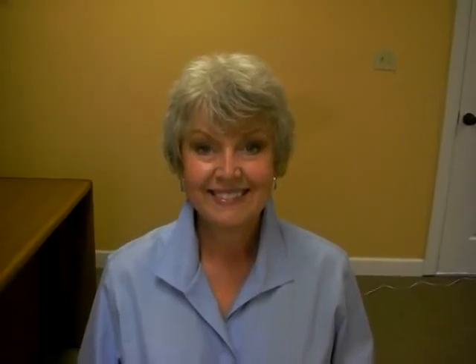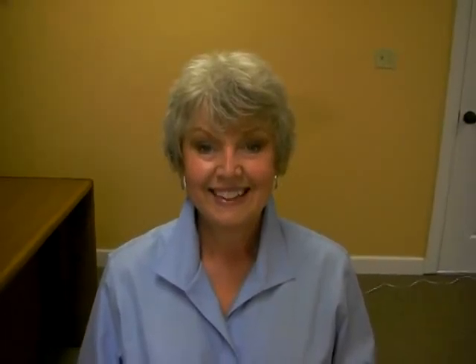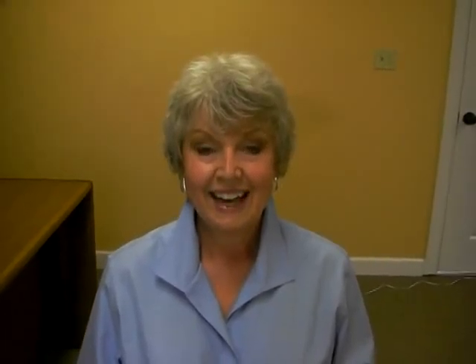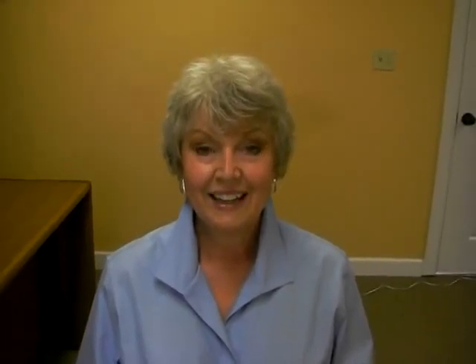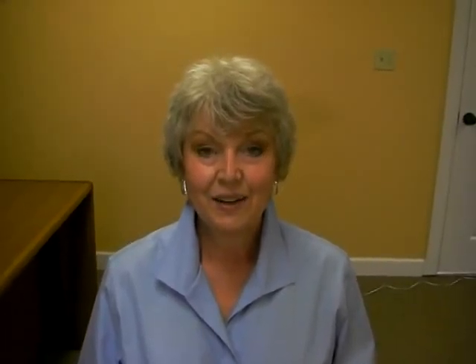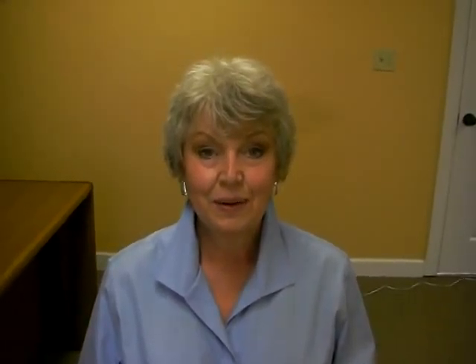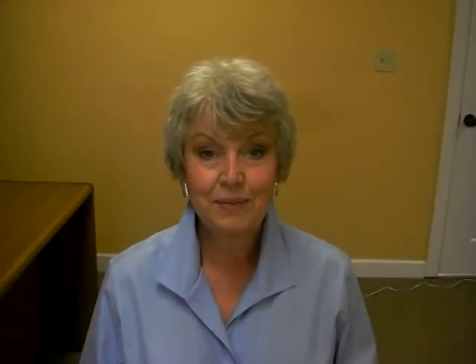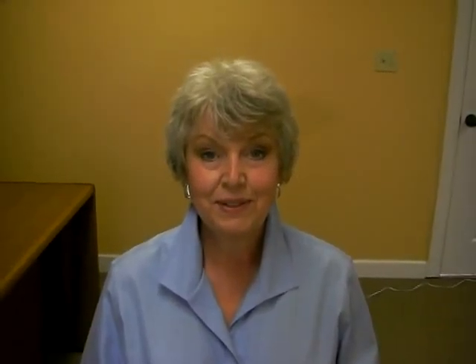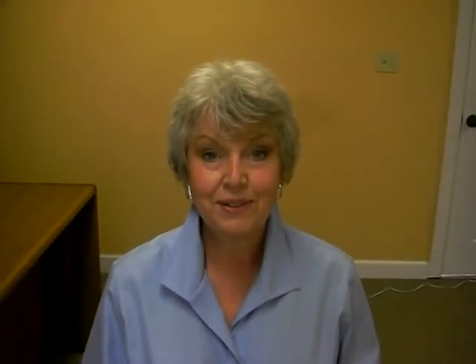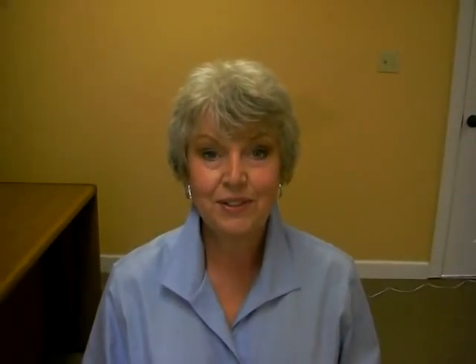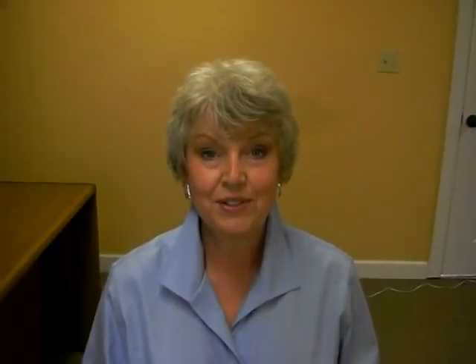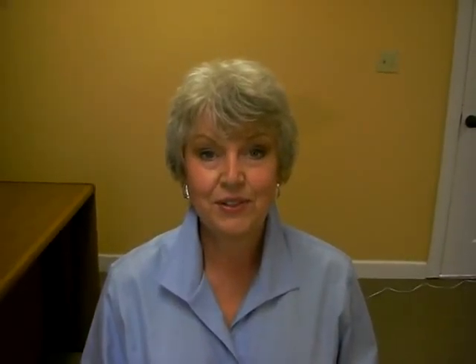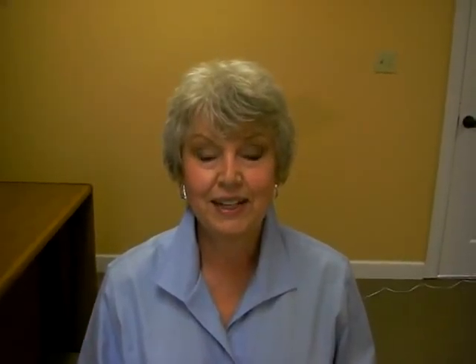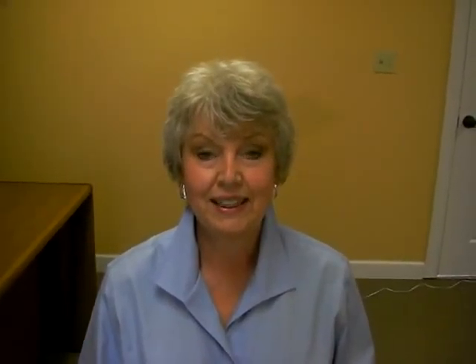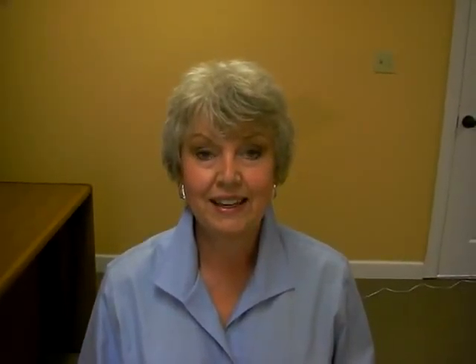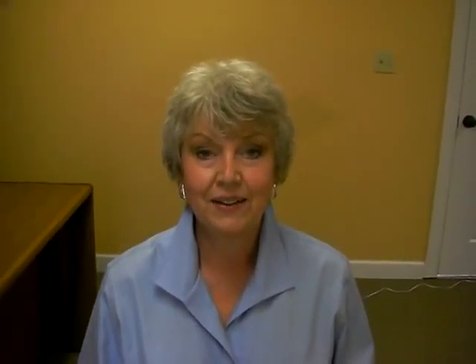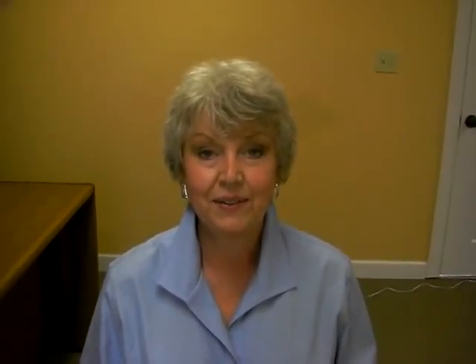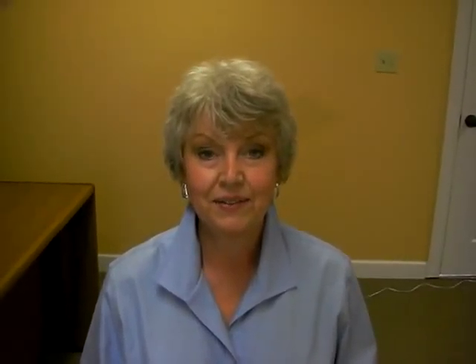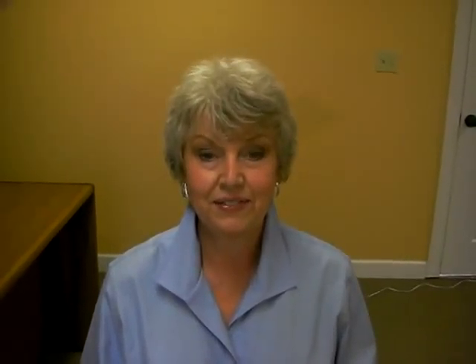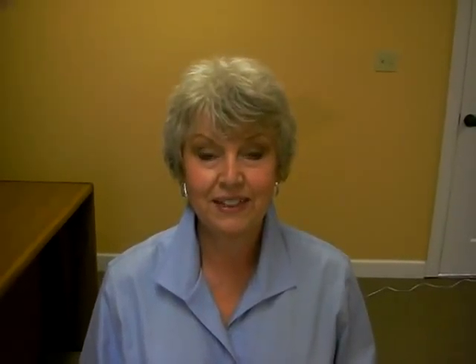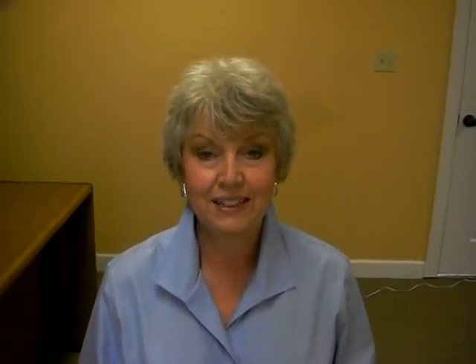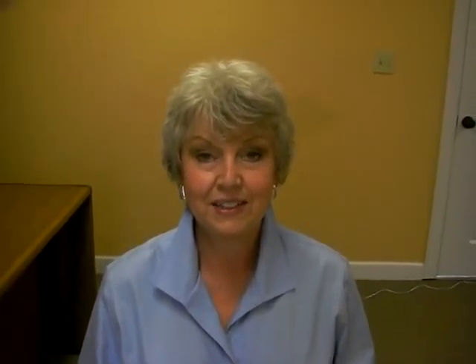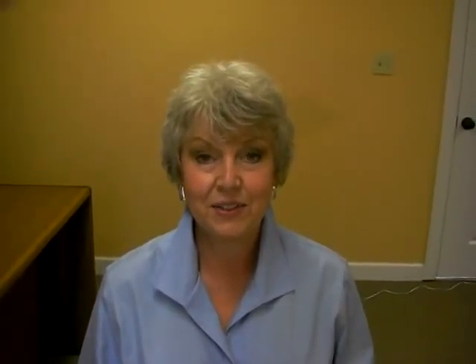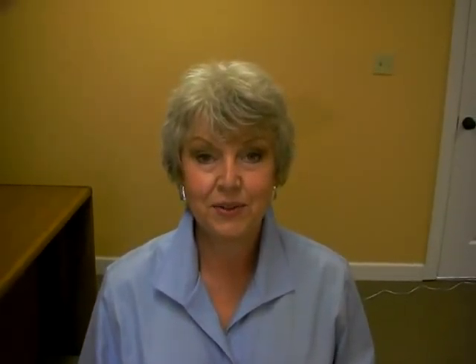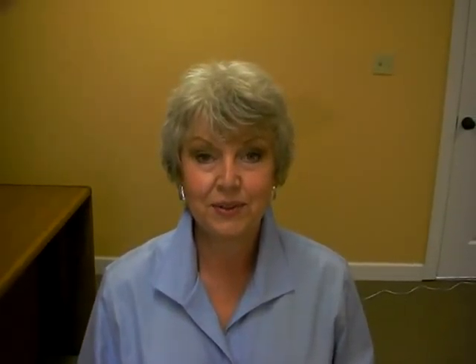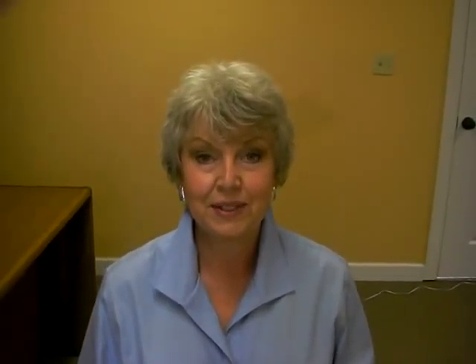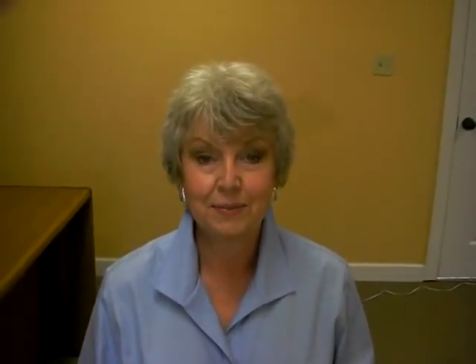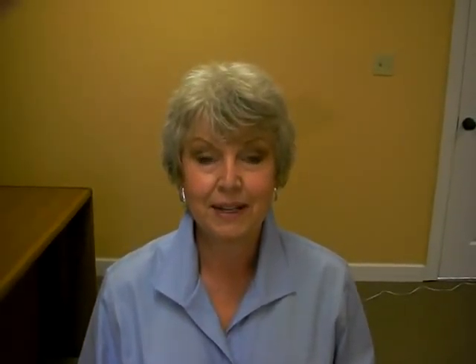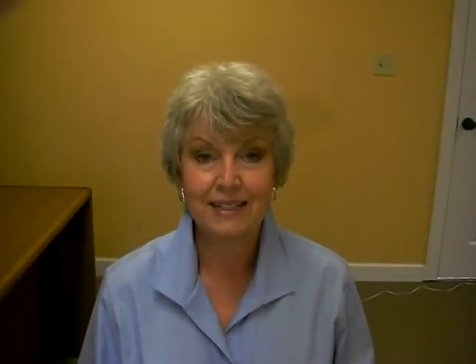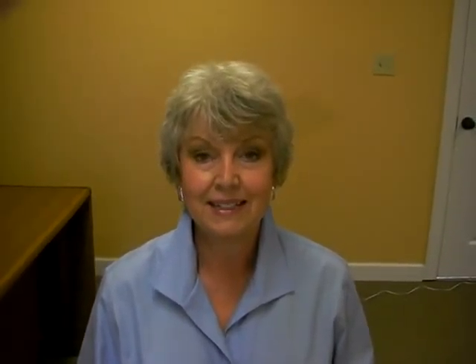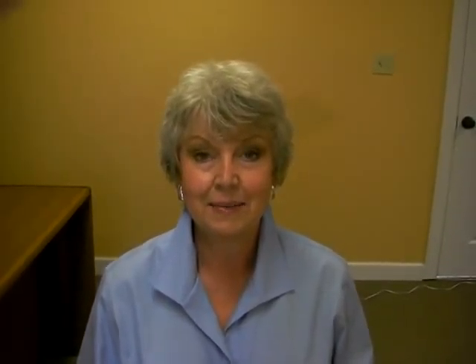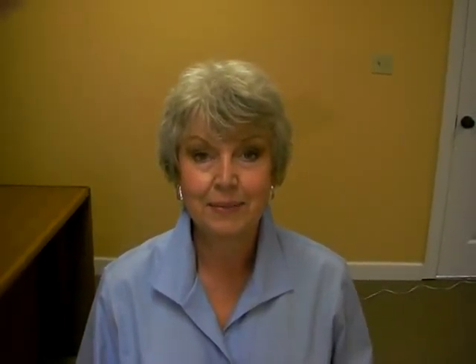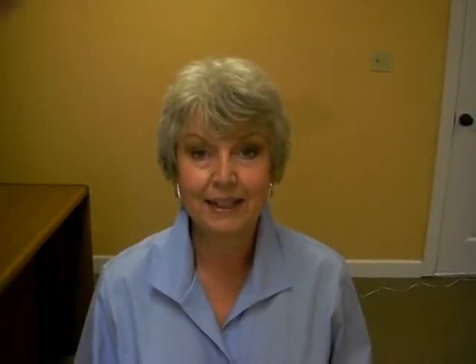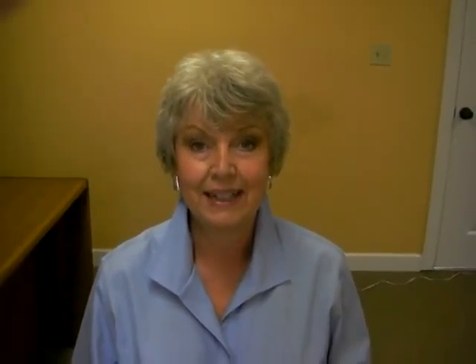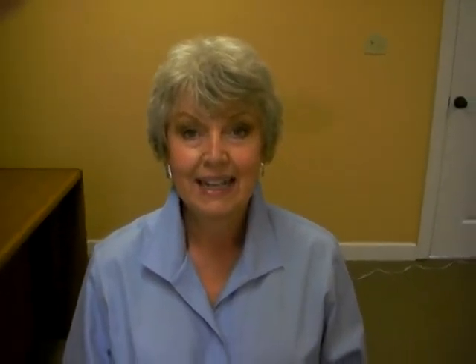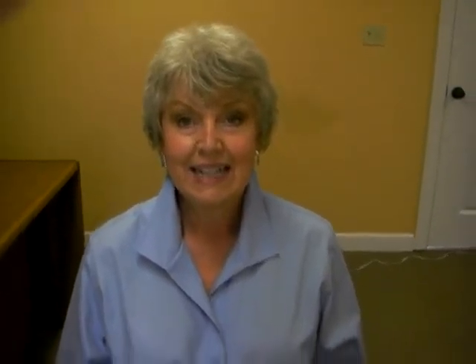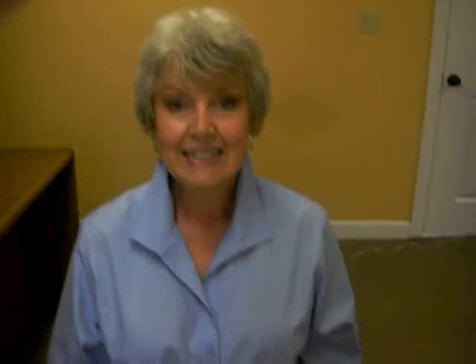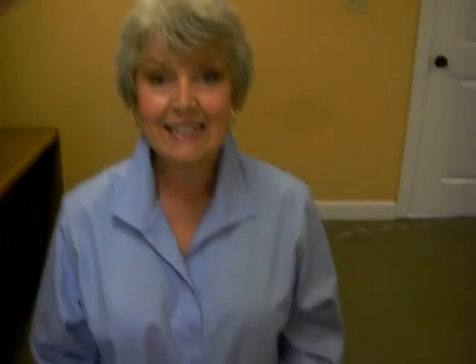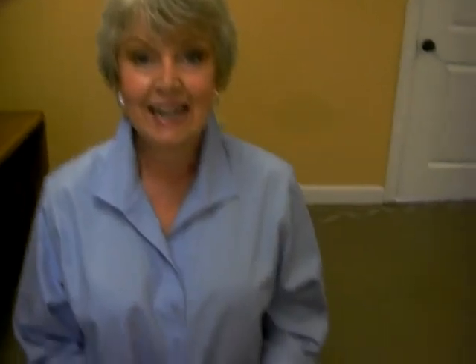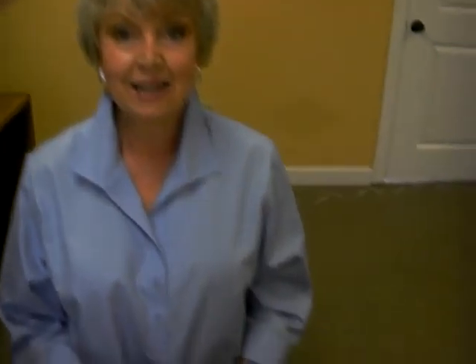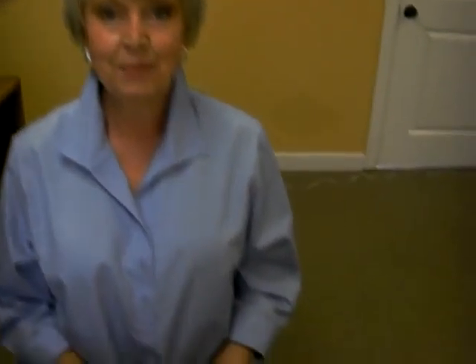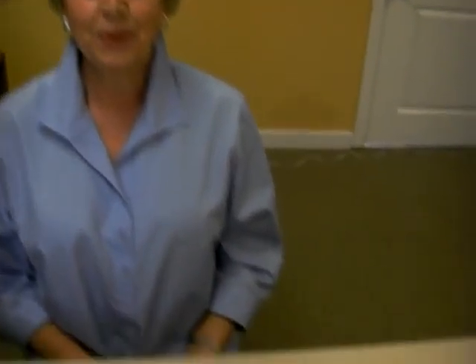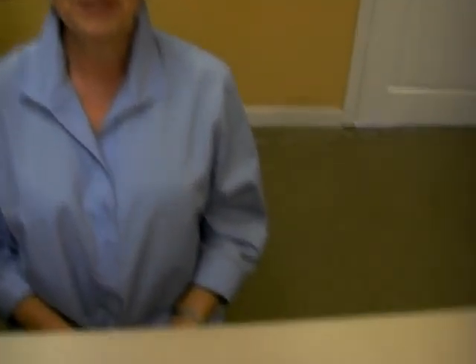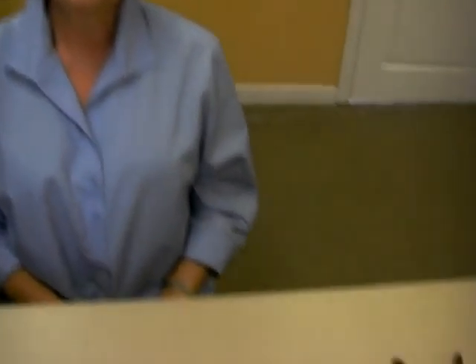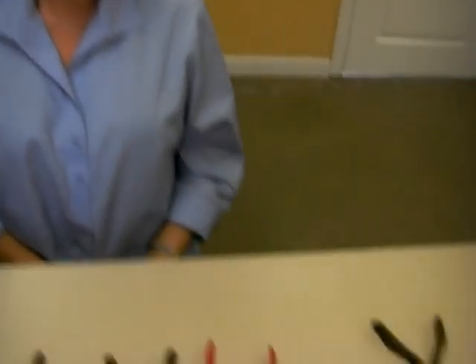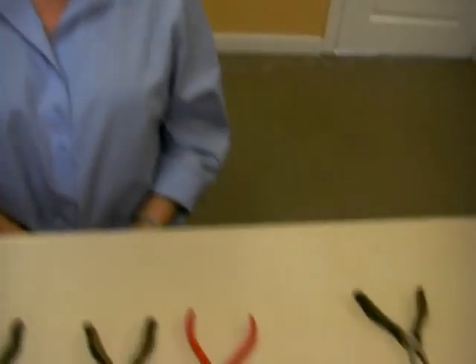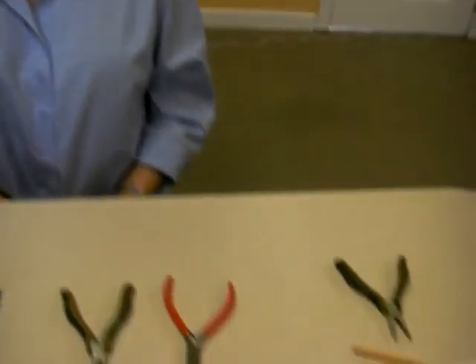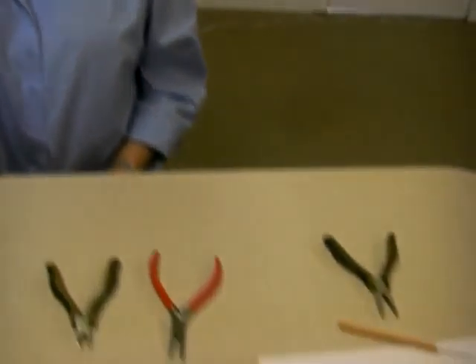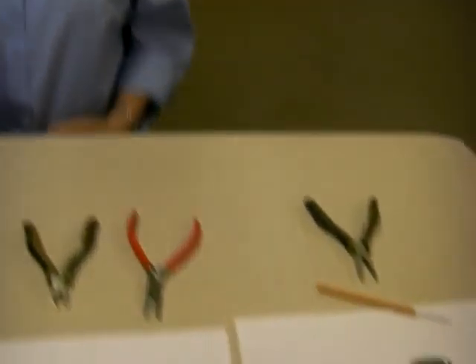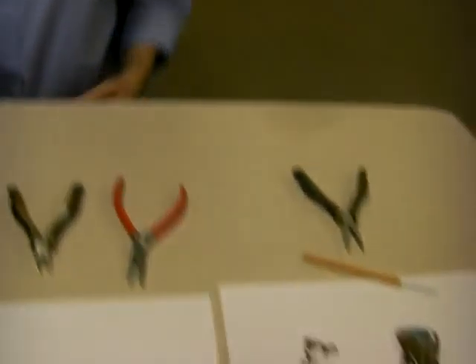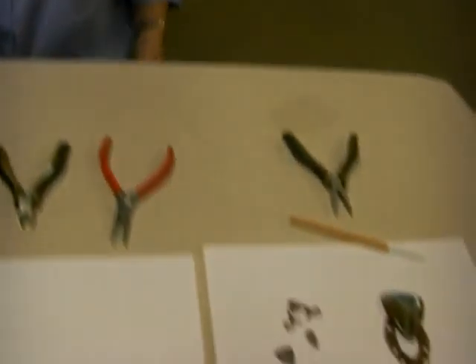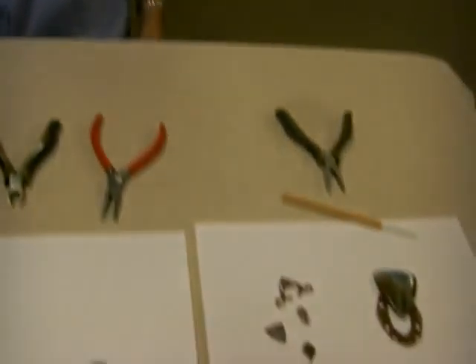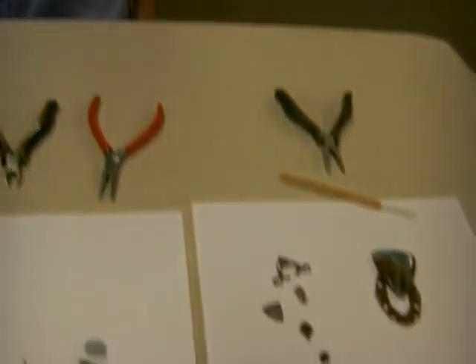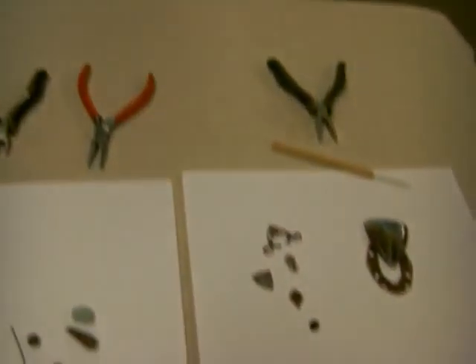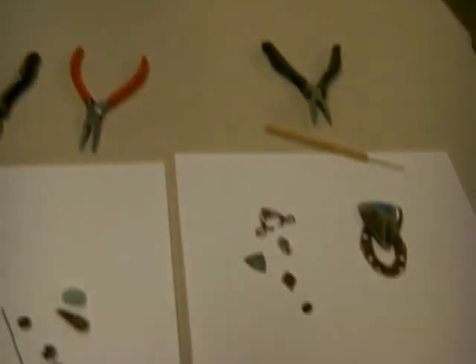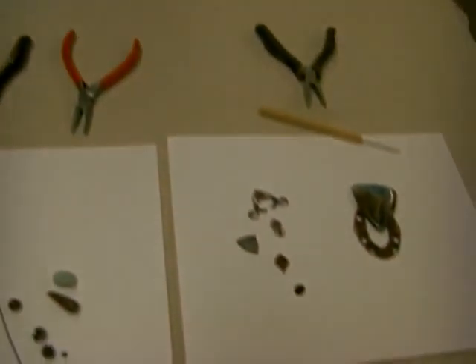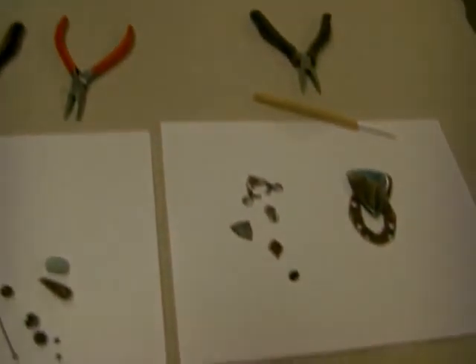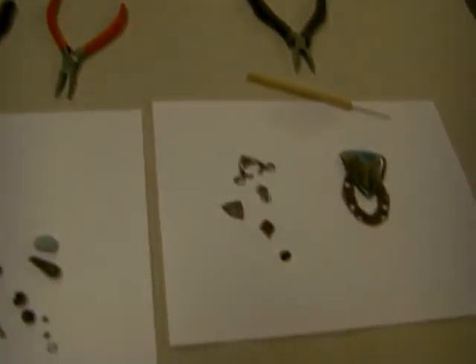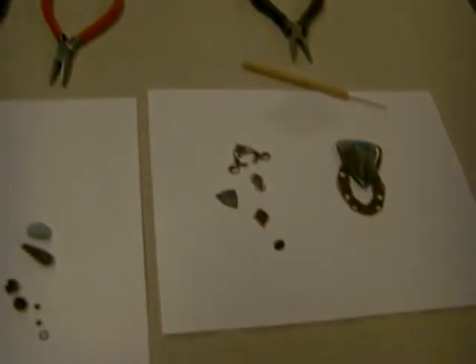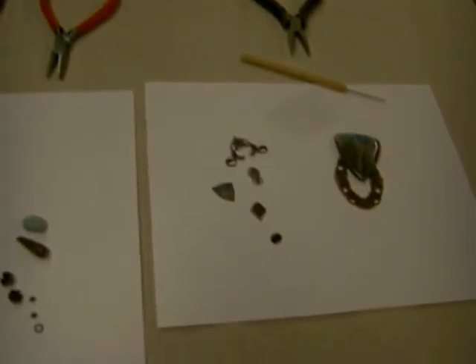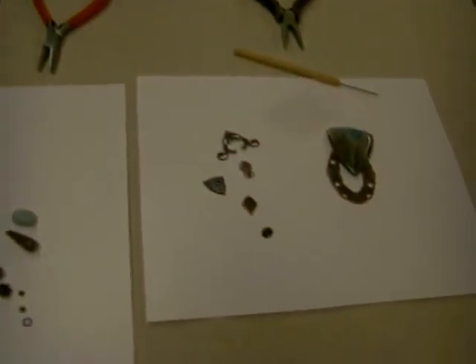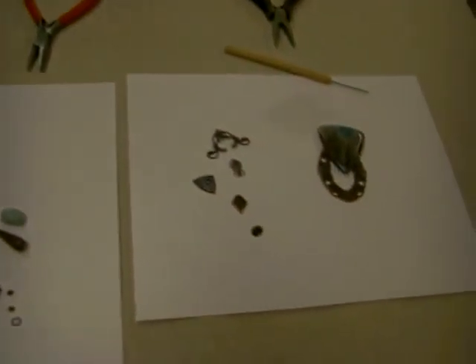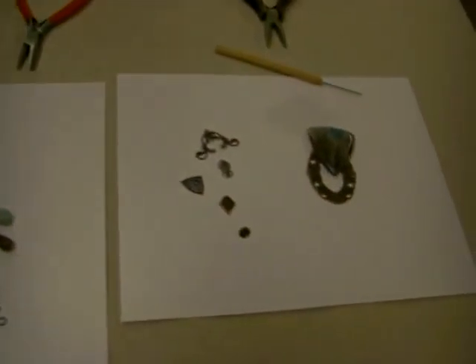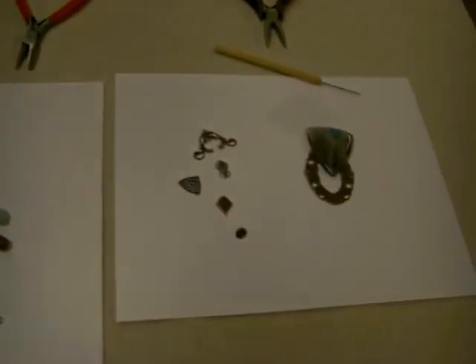Hello, I'm Susan Street, the owner of Vintage Jewelry Supplies Company. Today I'm going to show you how to make a necklace step-by-step.